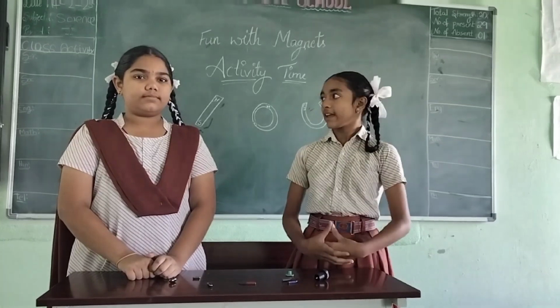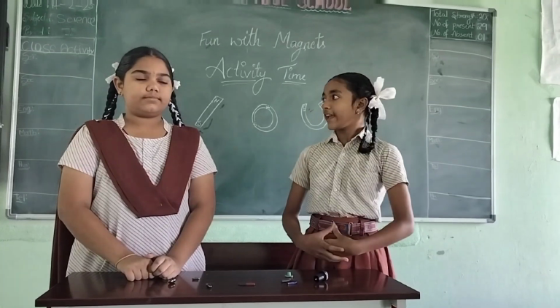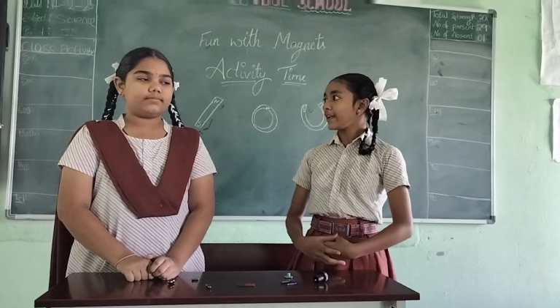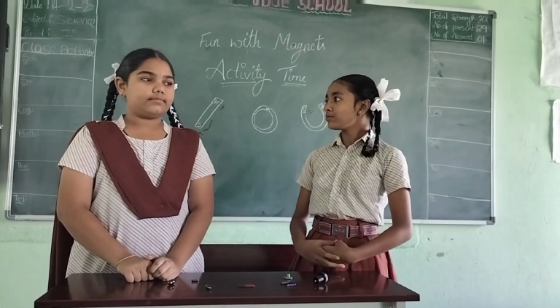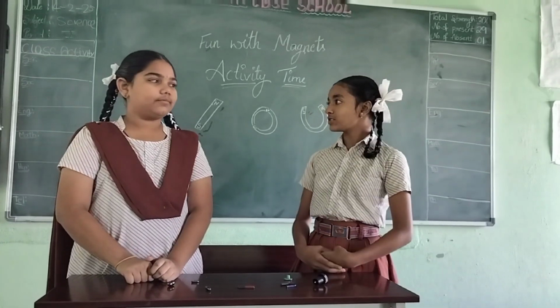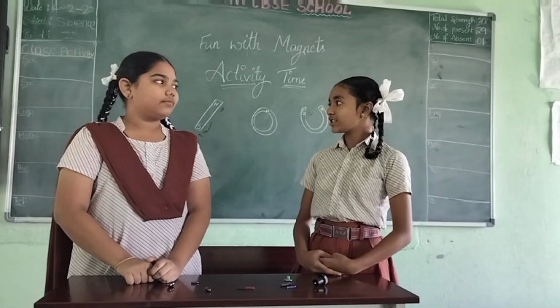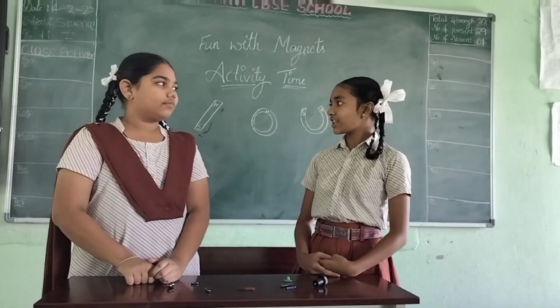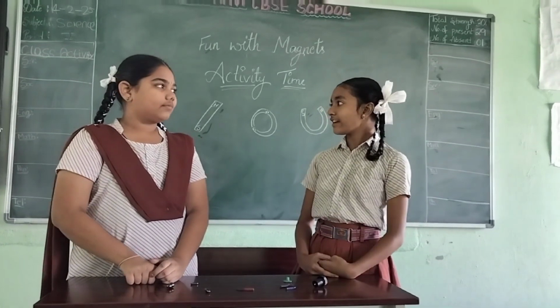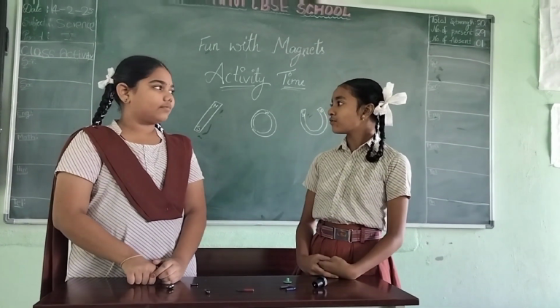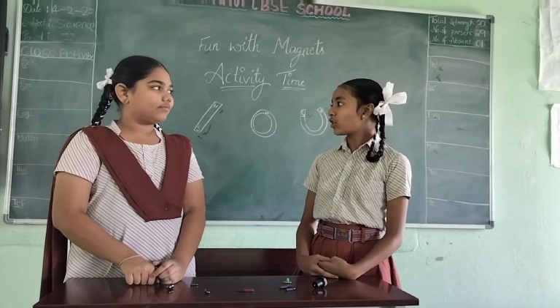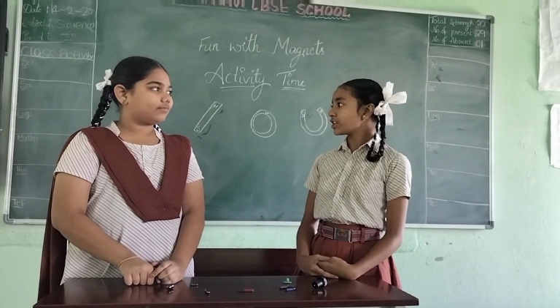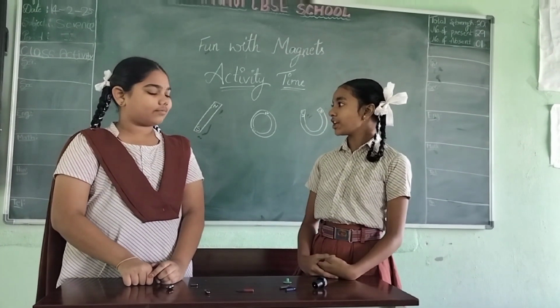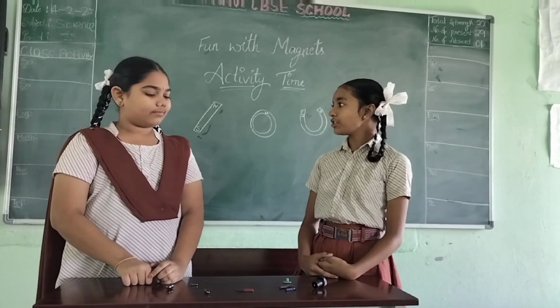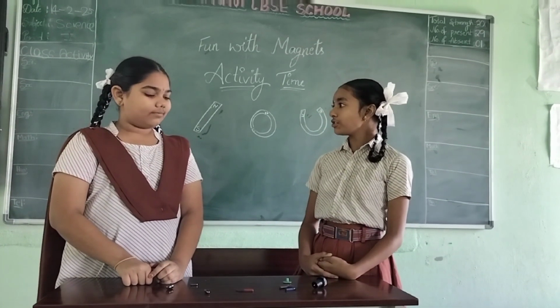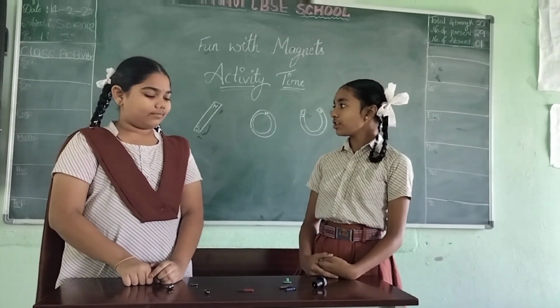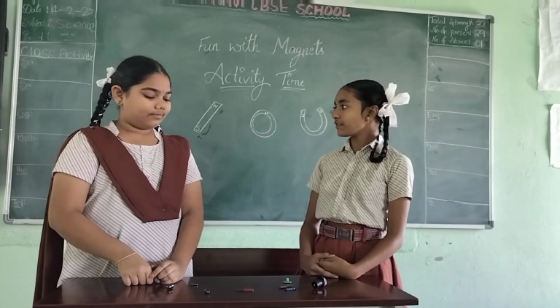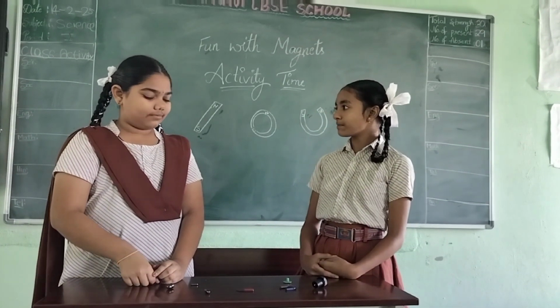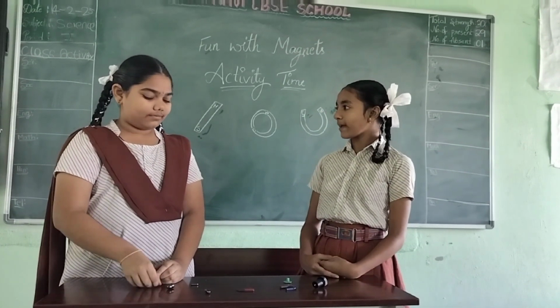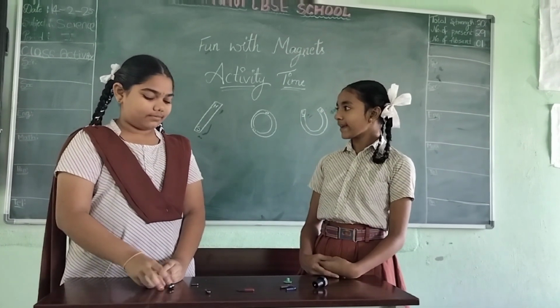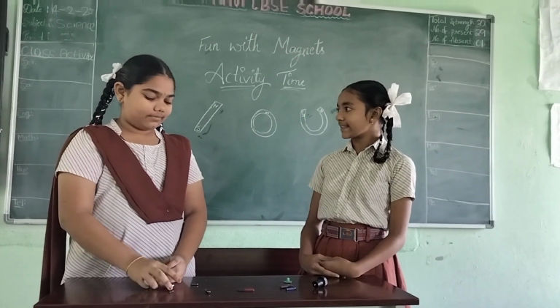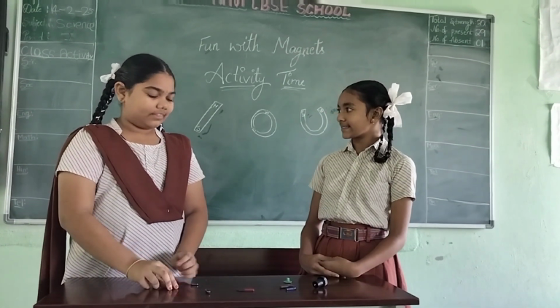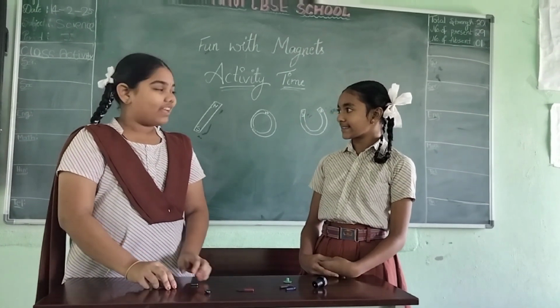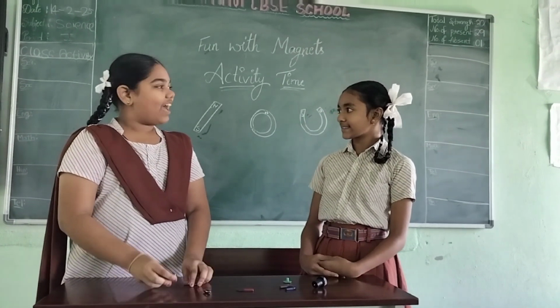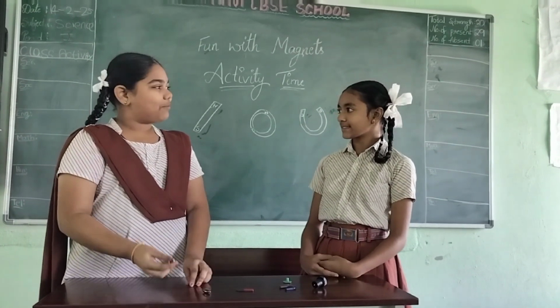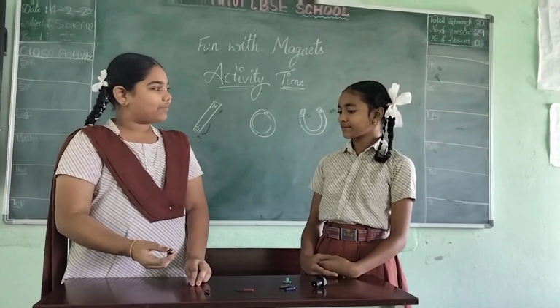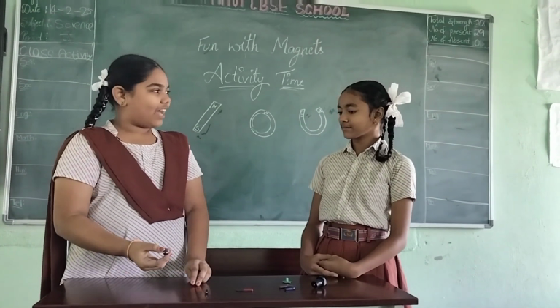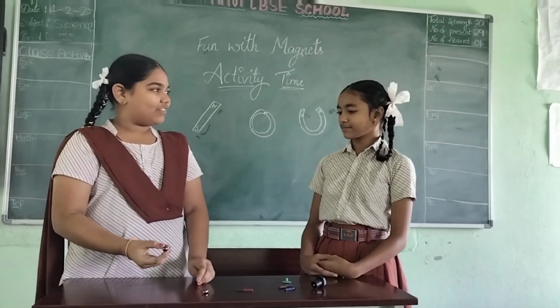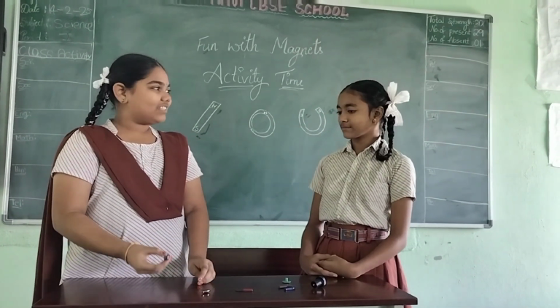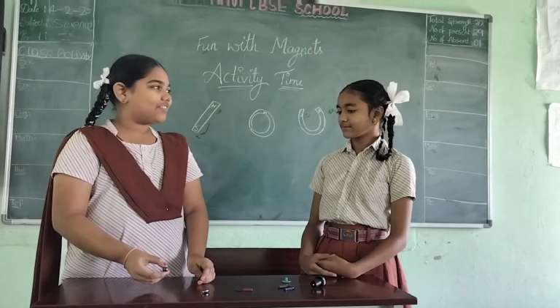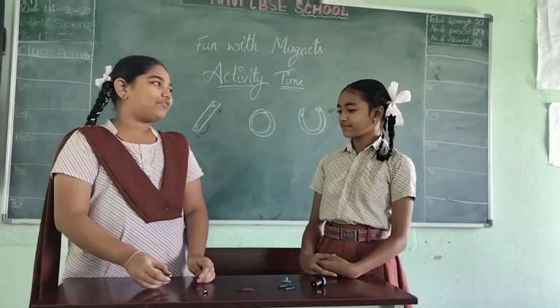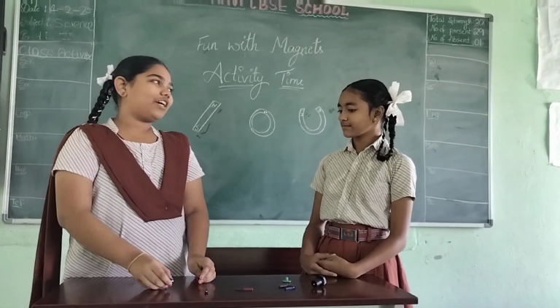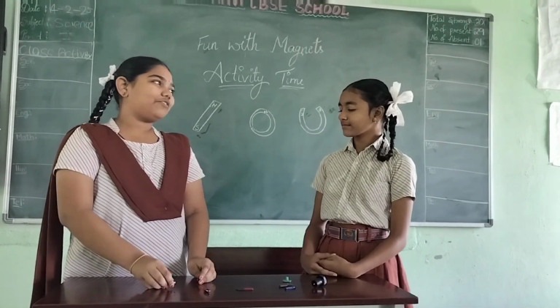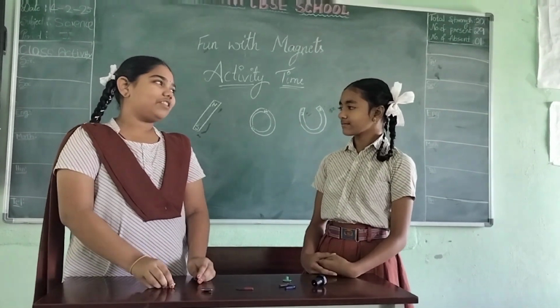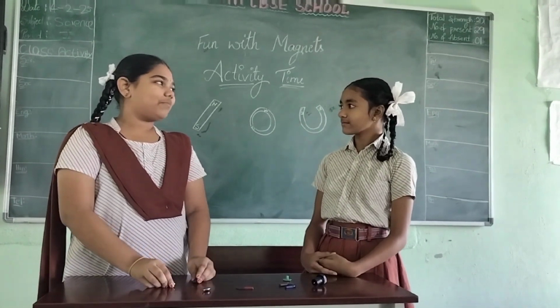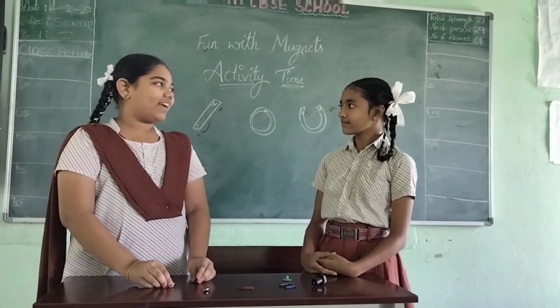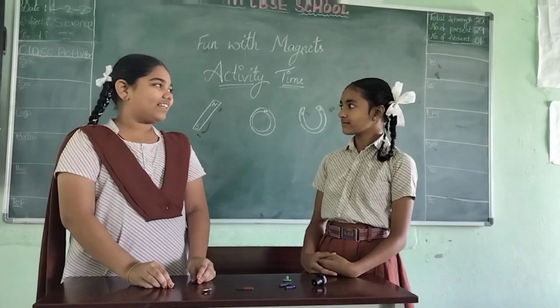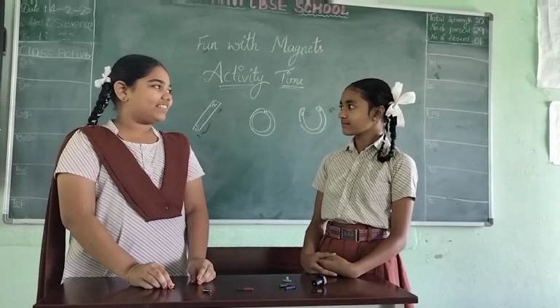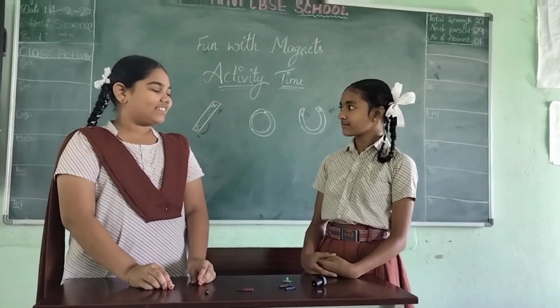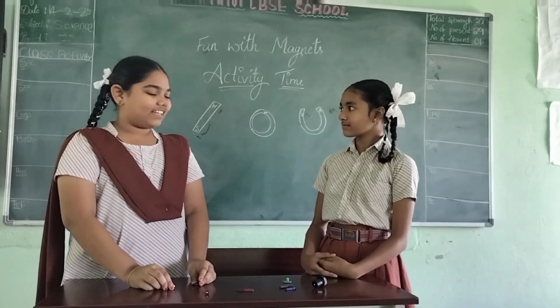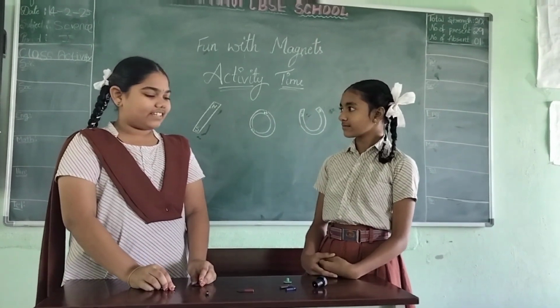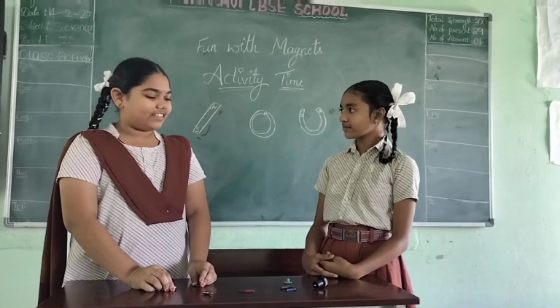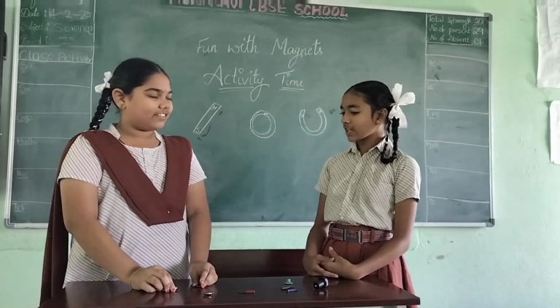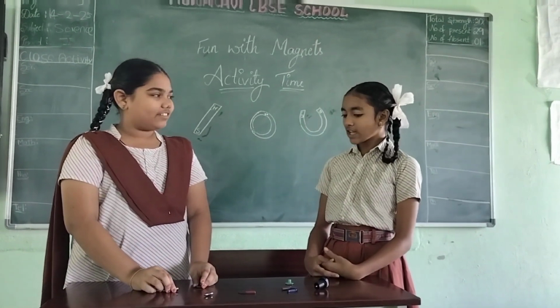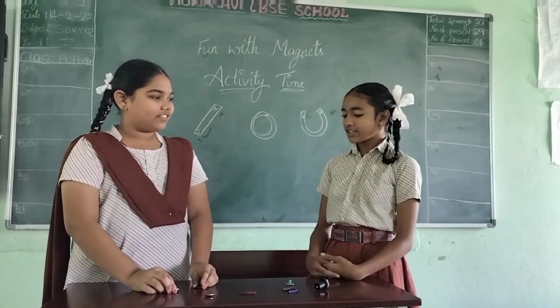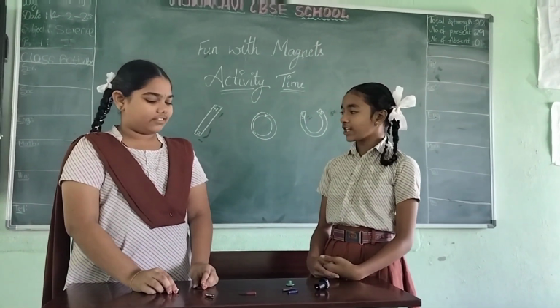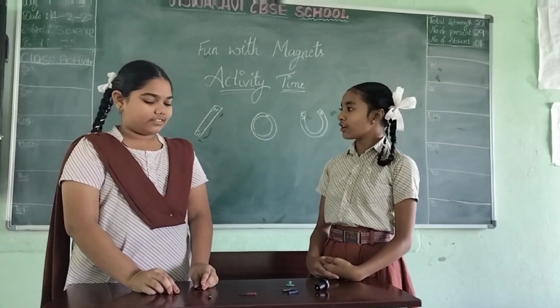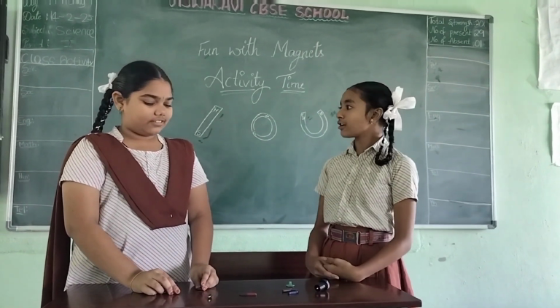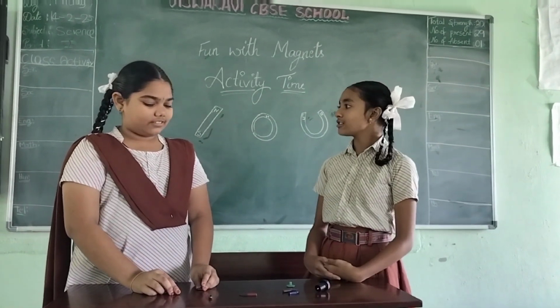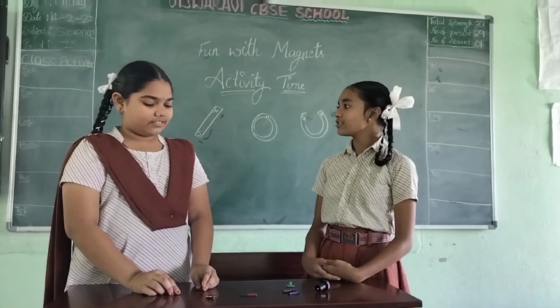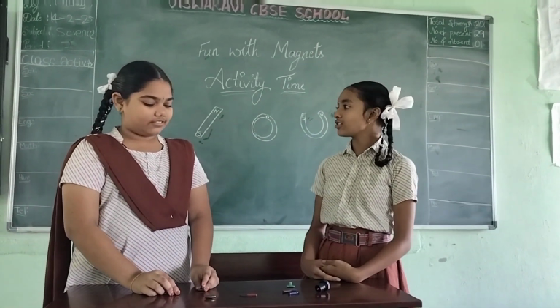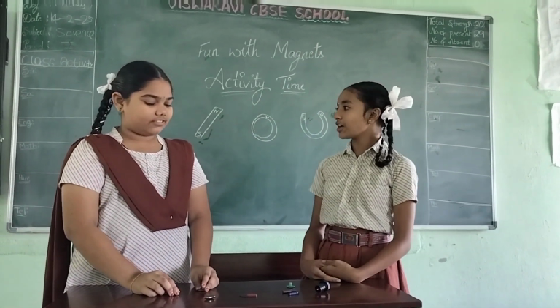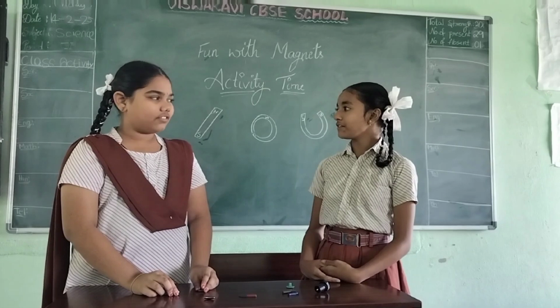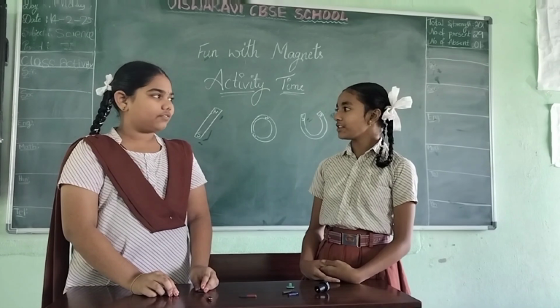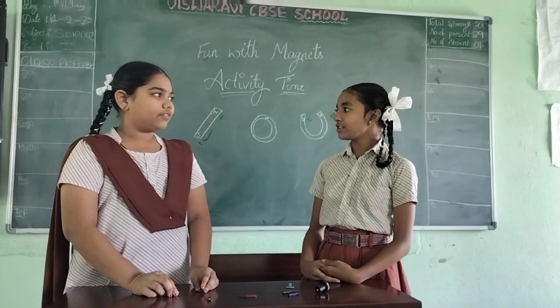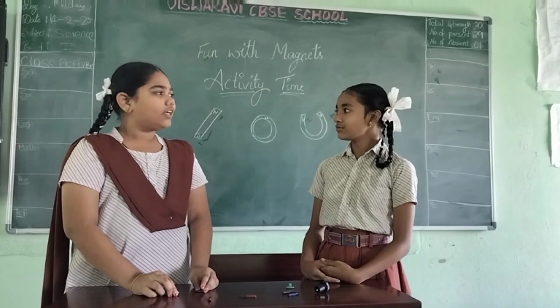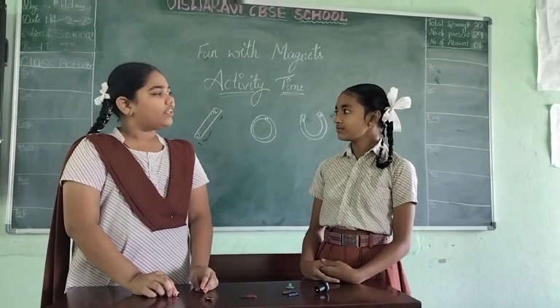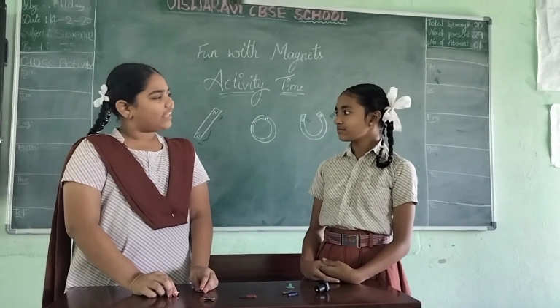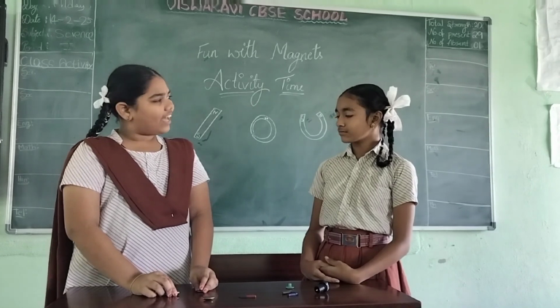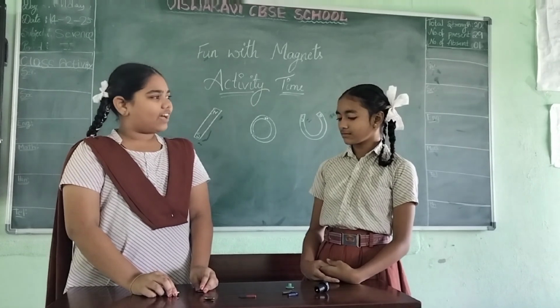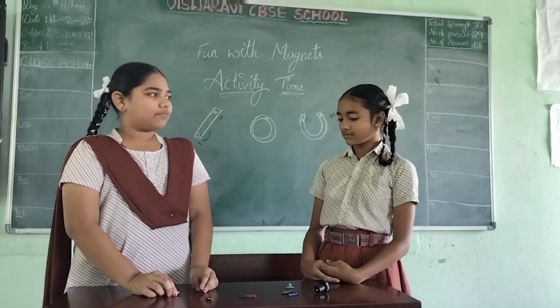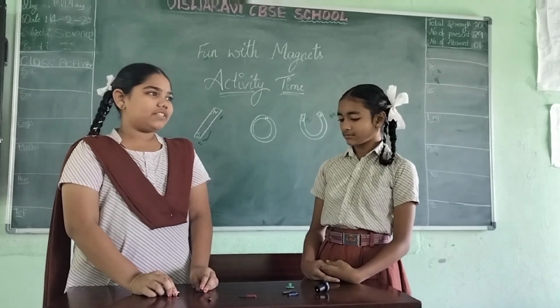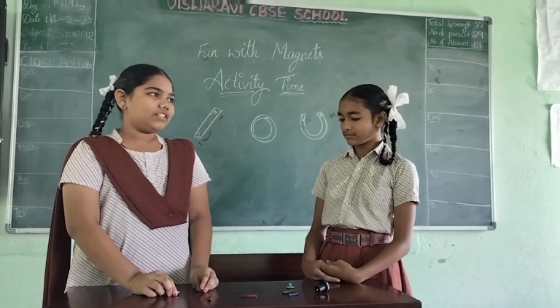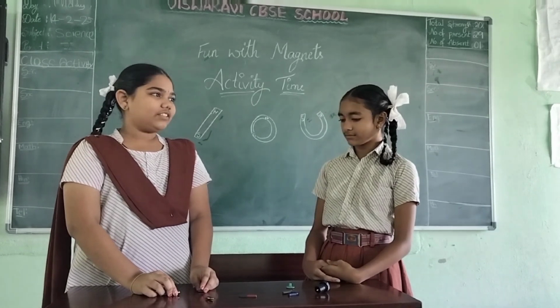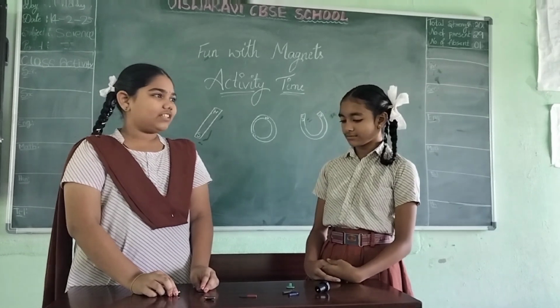Hey Pujita, what are you doing with magnets? I am having some fun with magnets honey. Shall I also join with you? Yeah, absolutely.